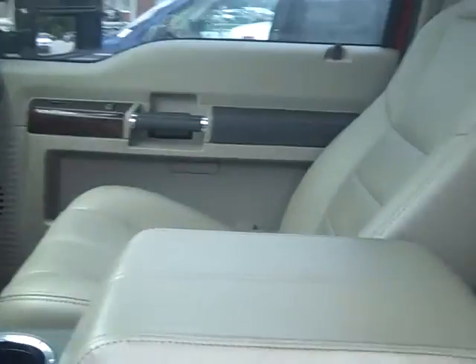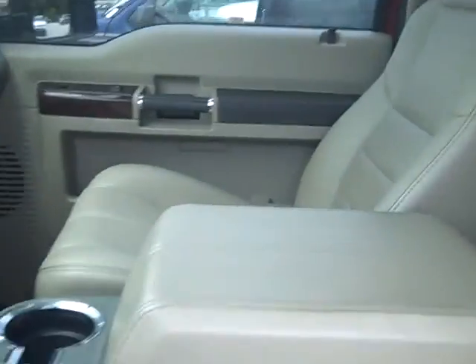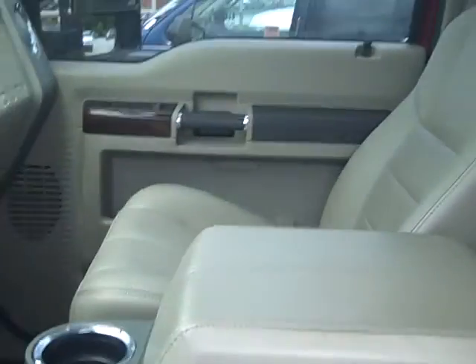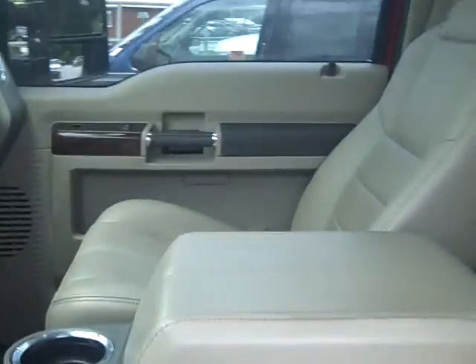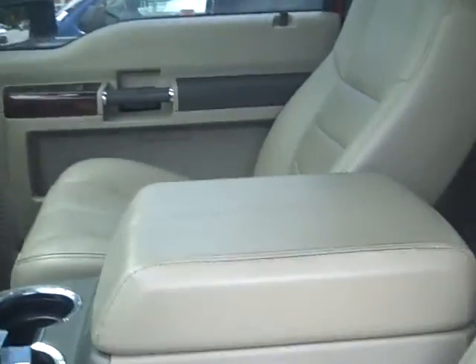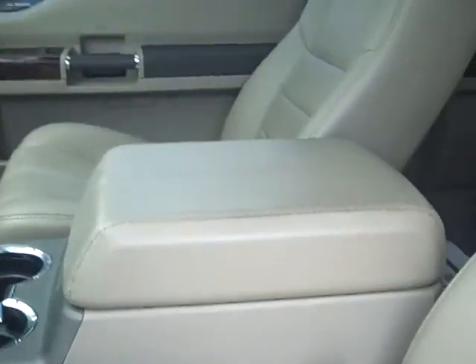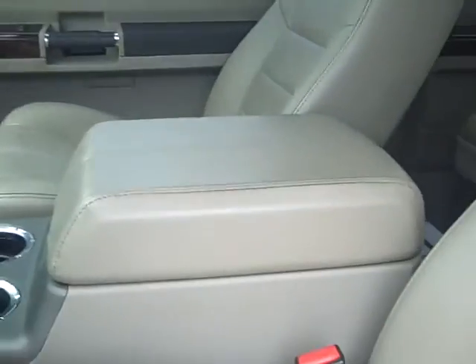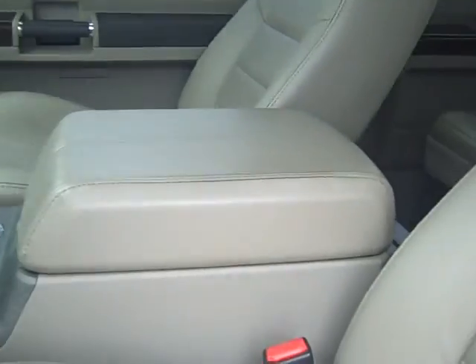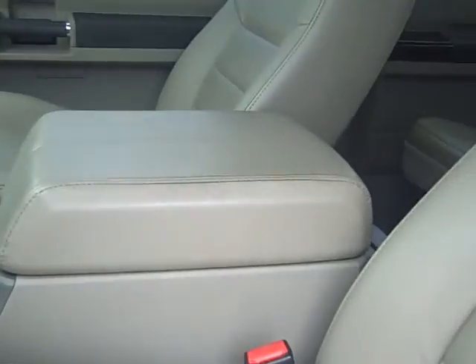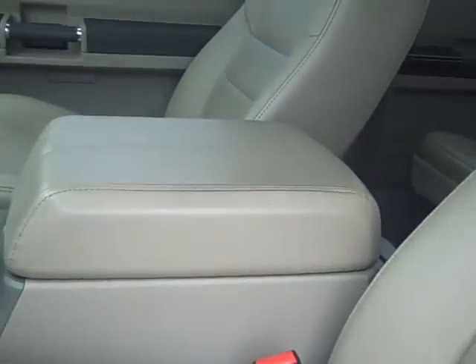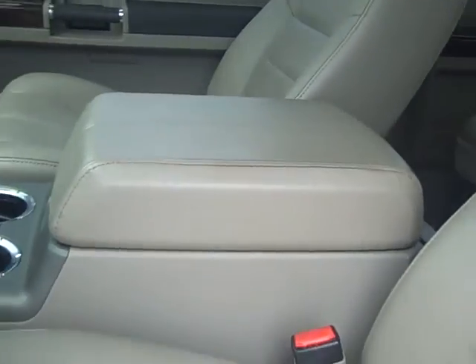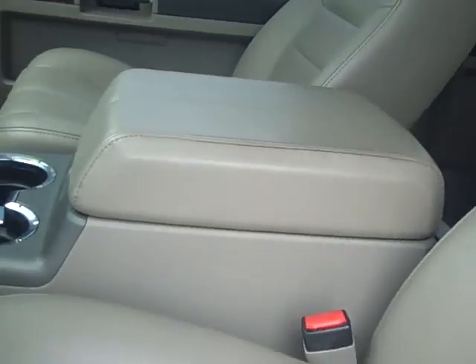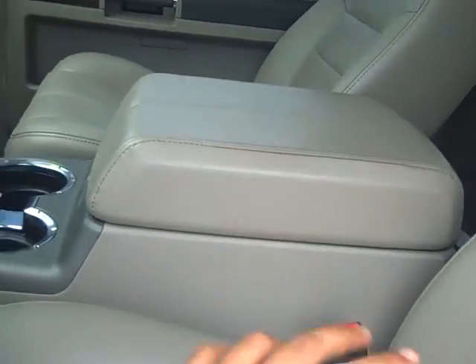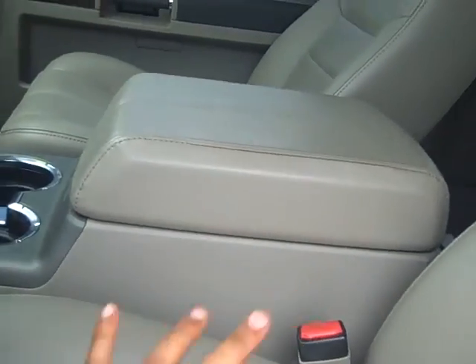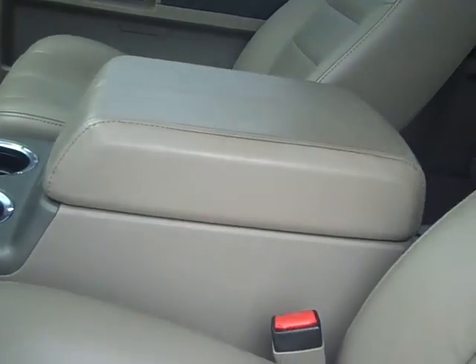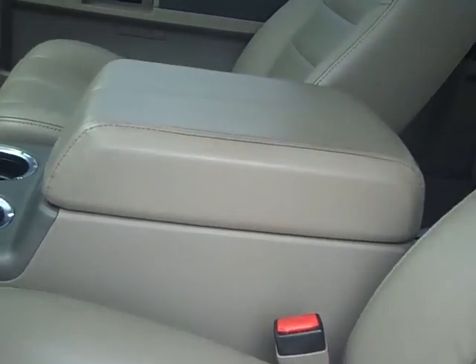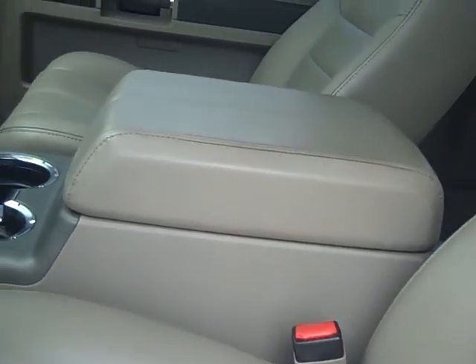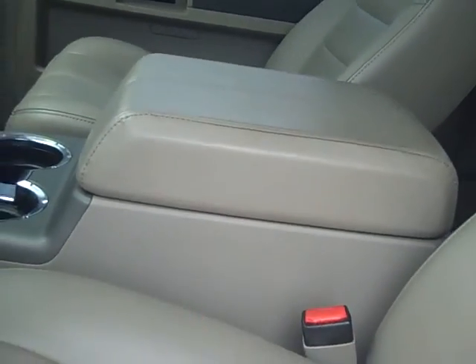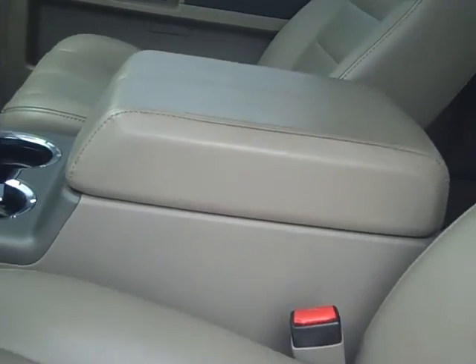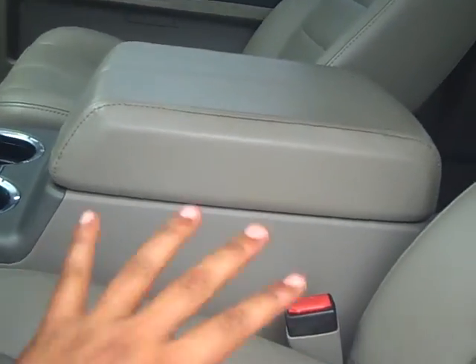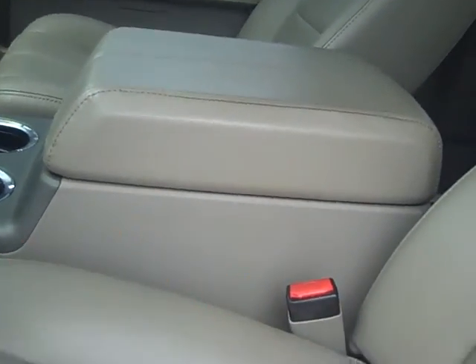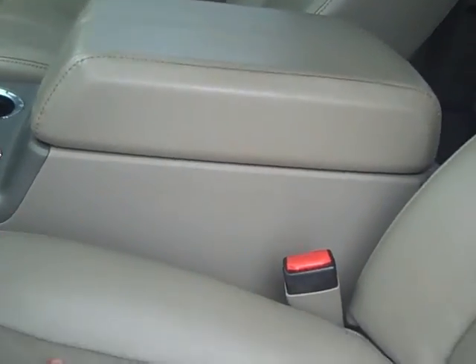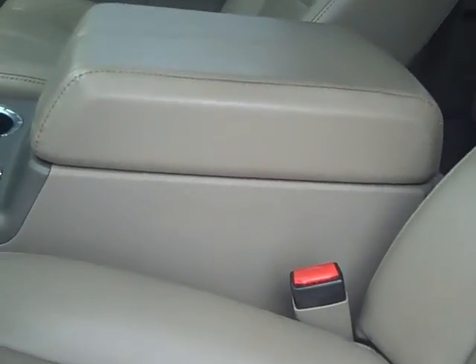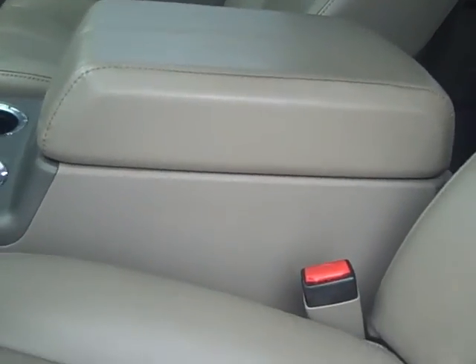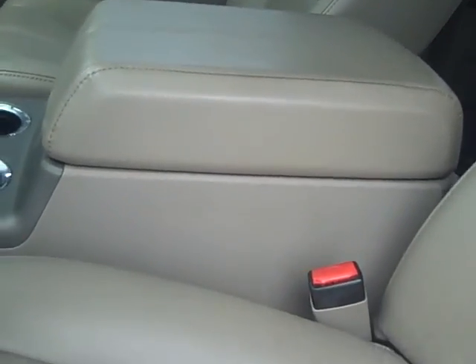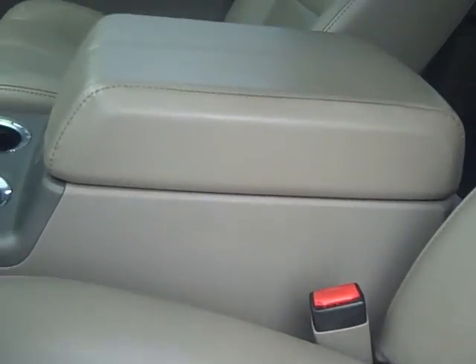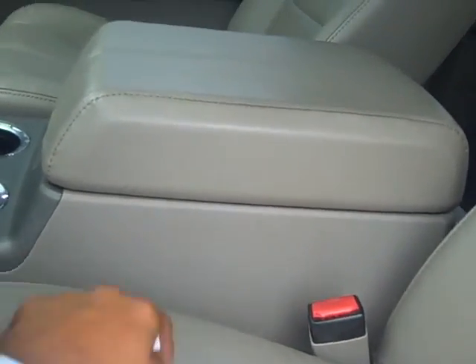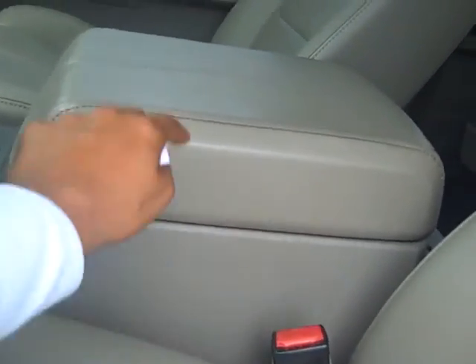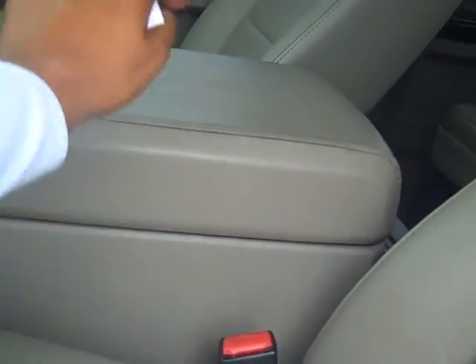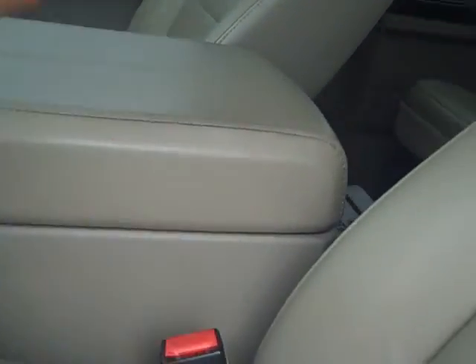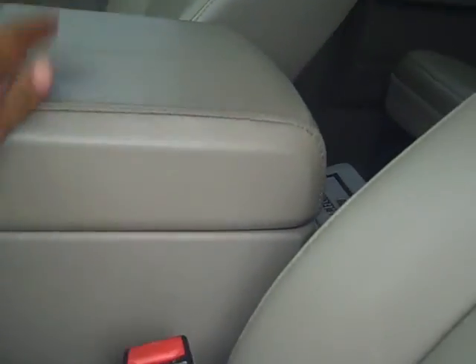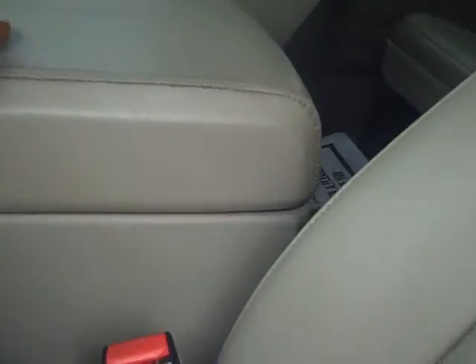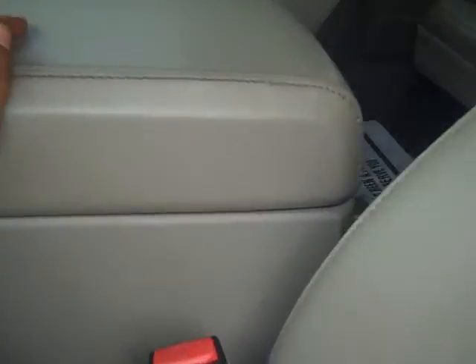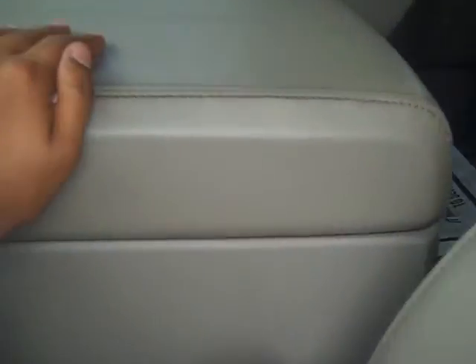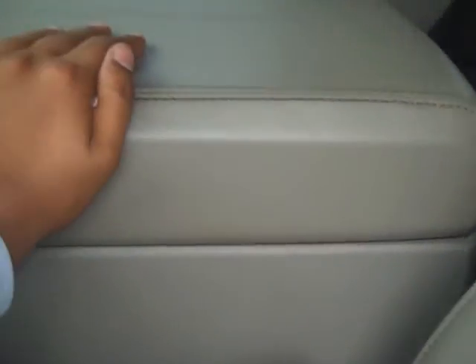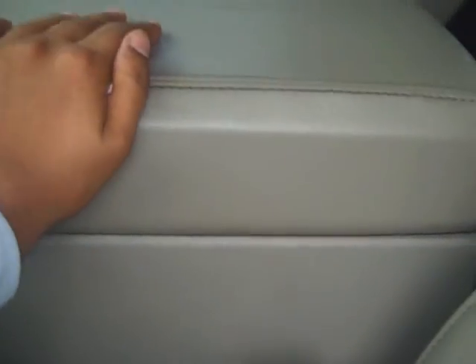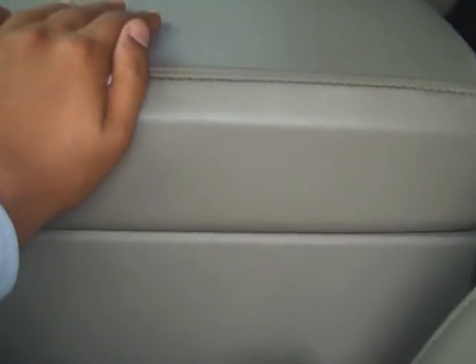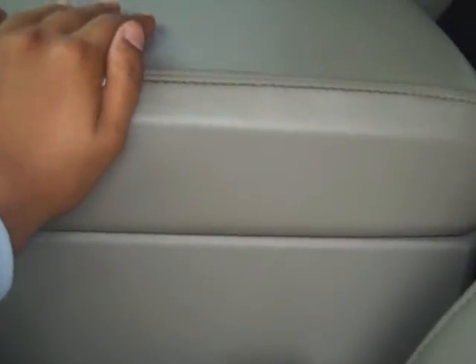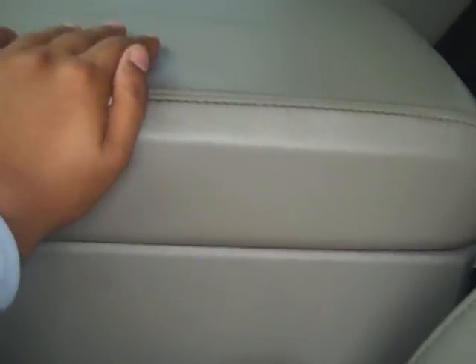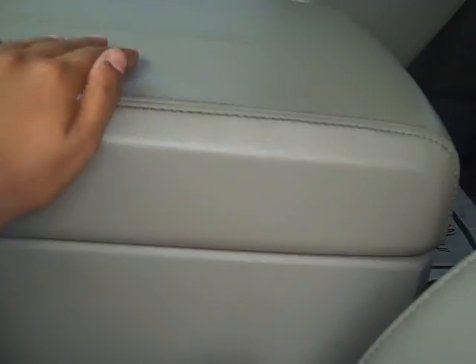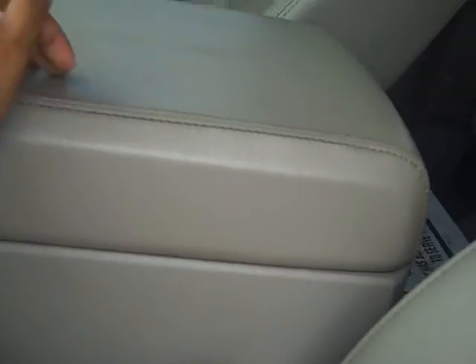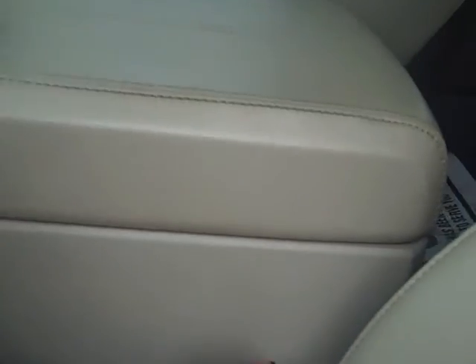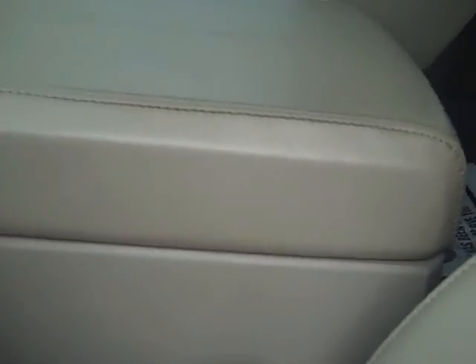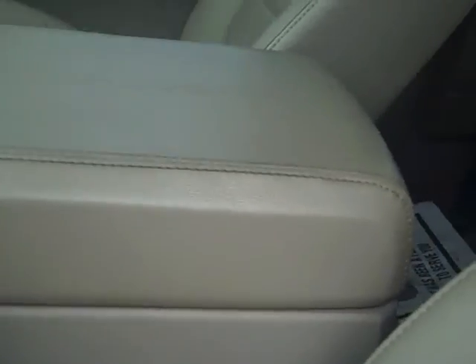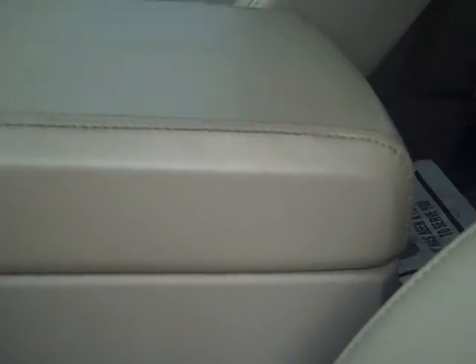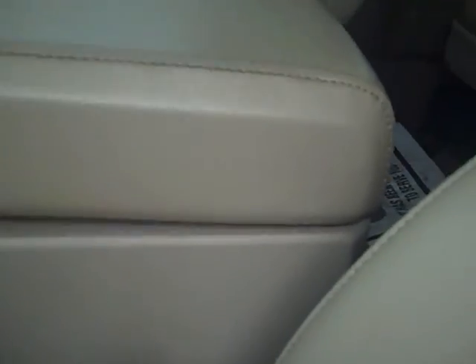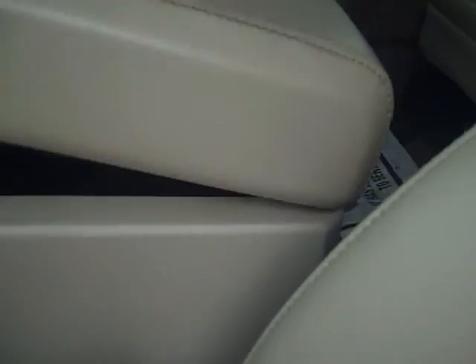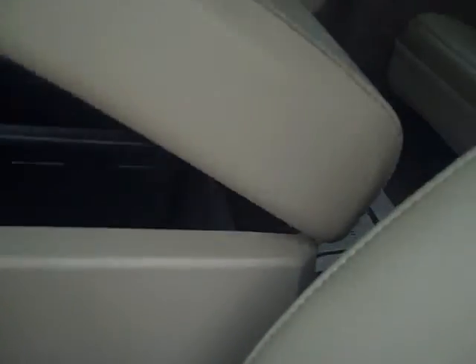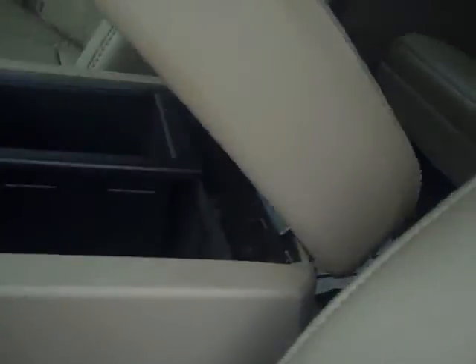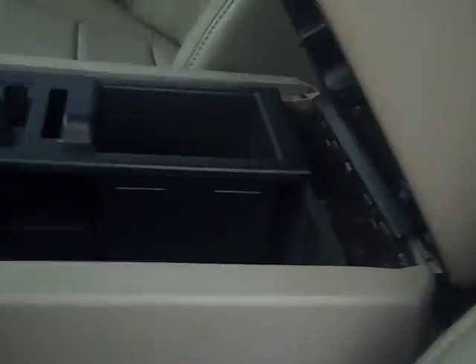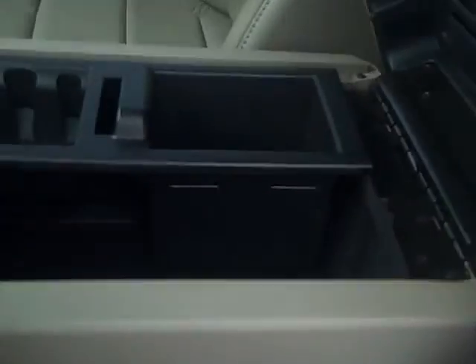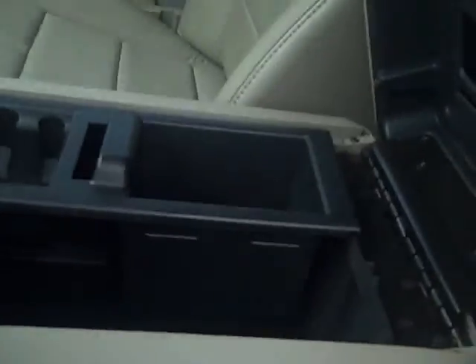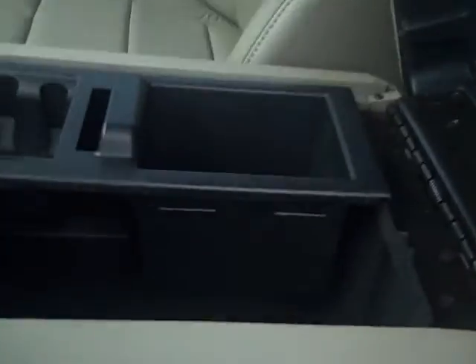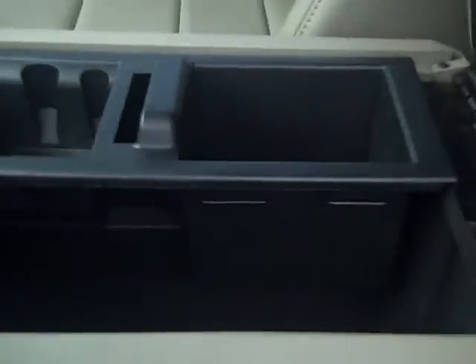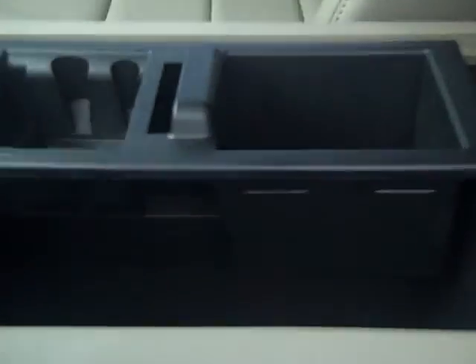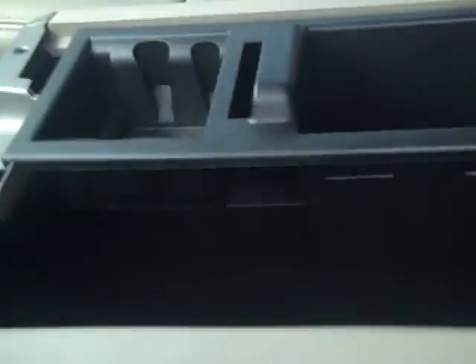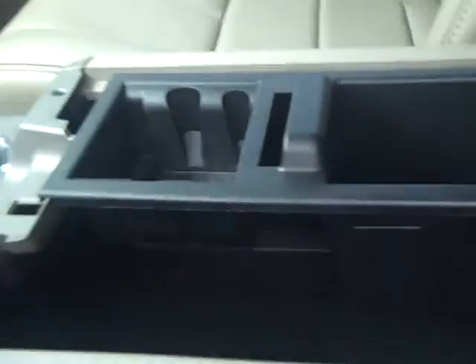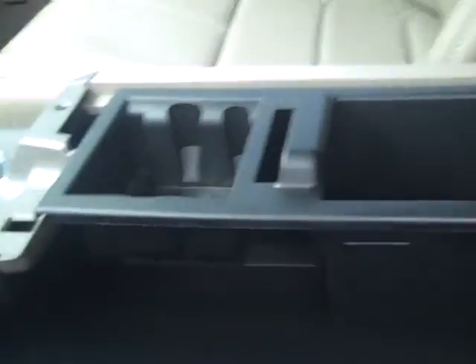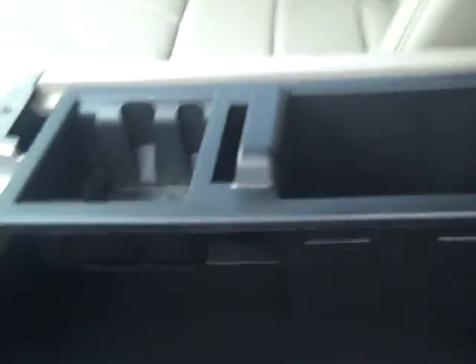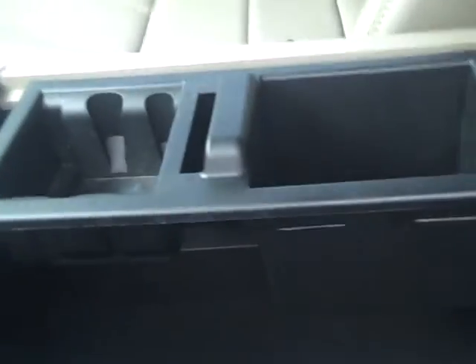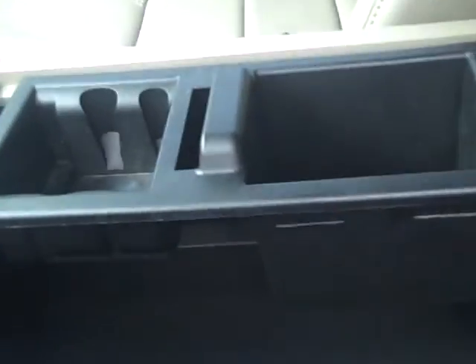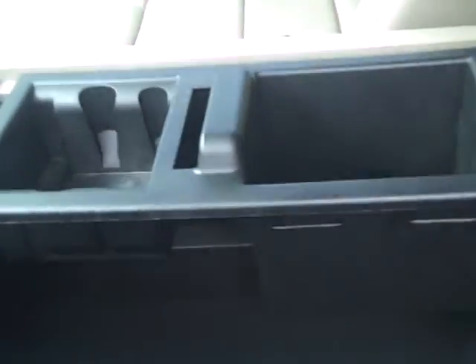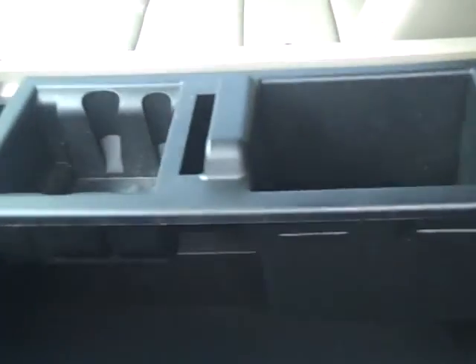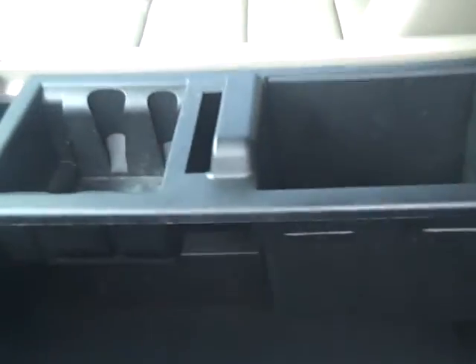This comes with the captain's chairs on the inside, so you have your captain's chair and your mid-console here. A very deep mid-console as well.